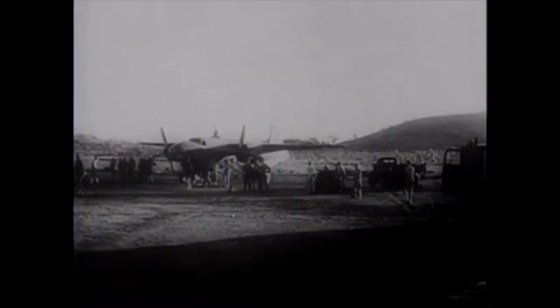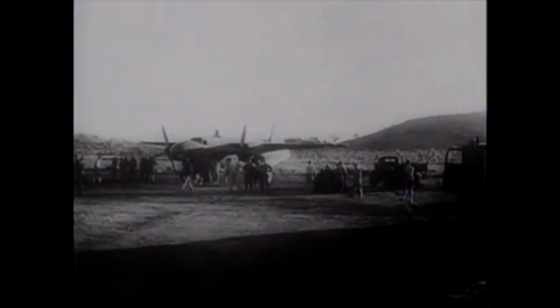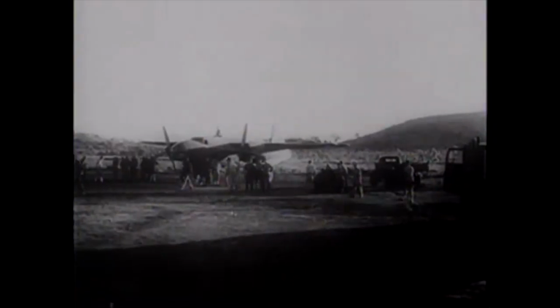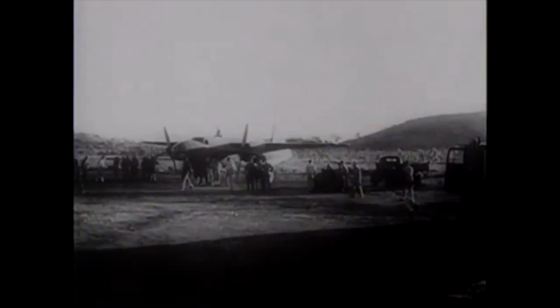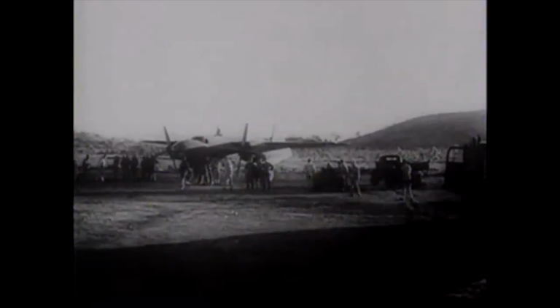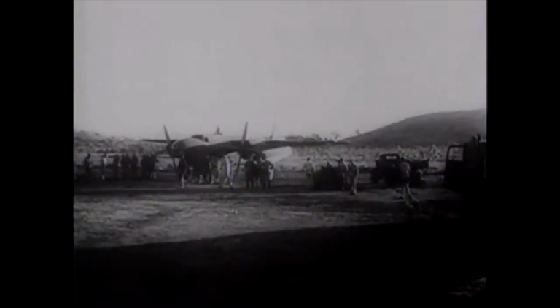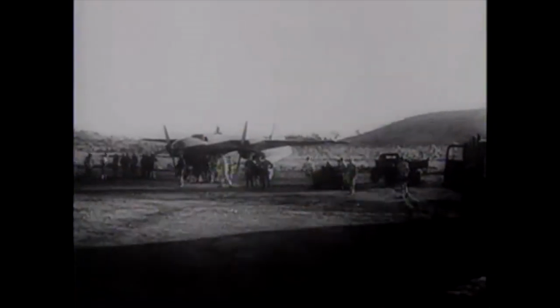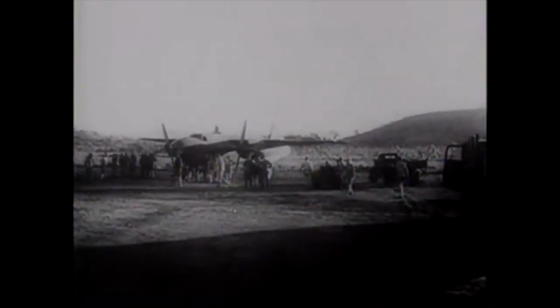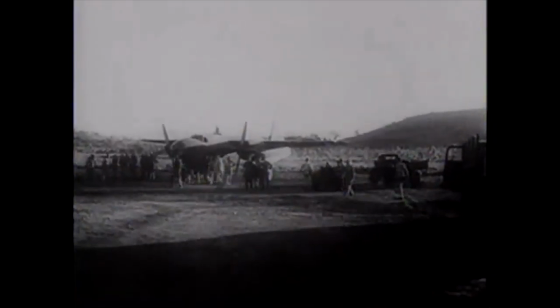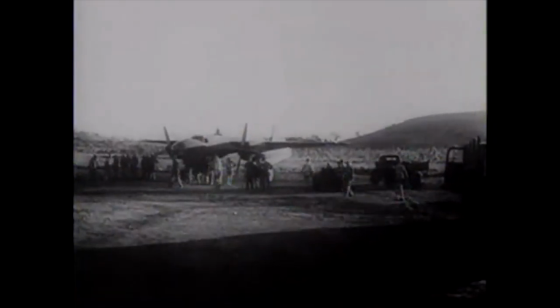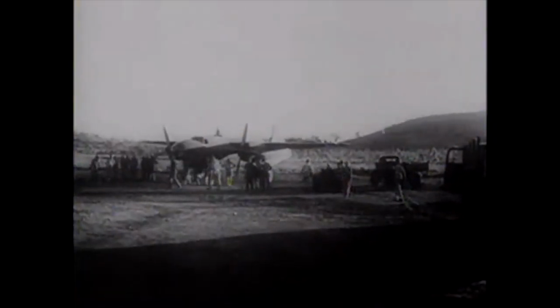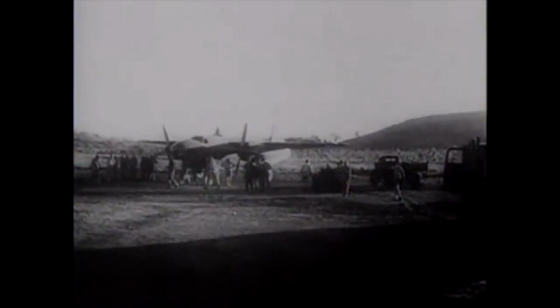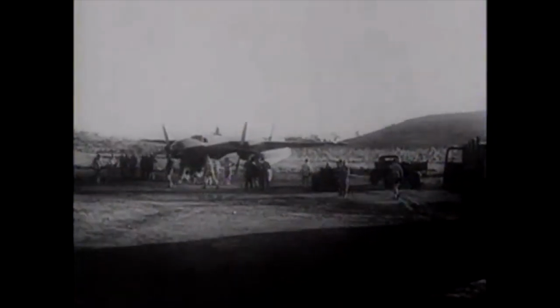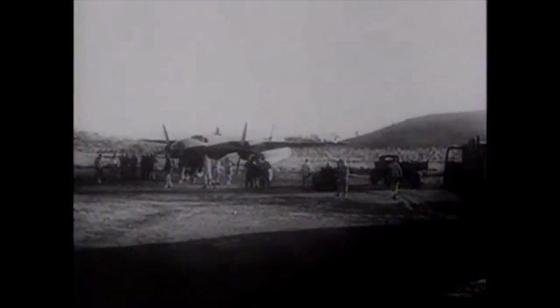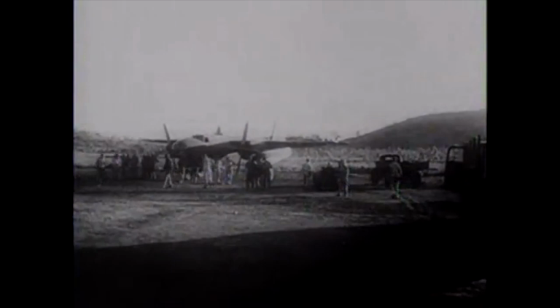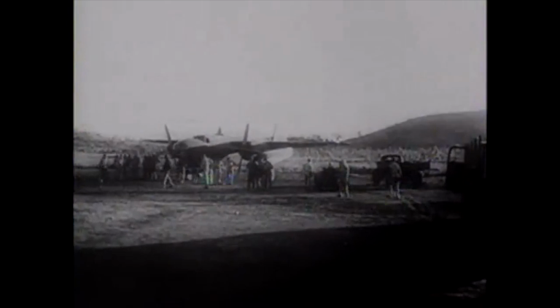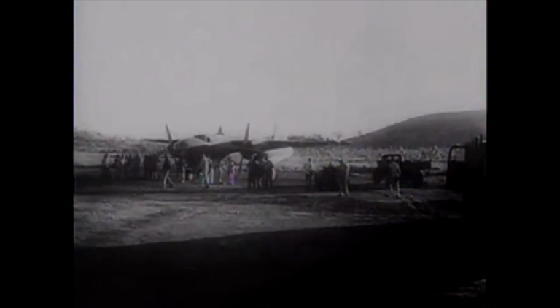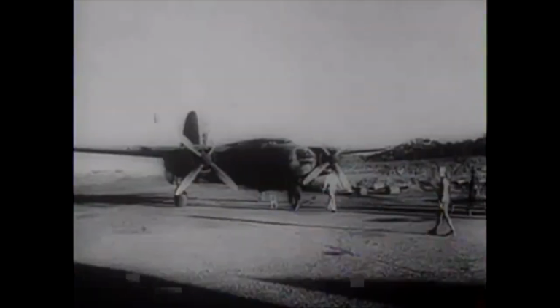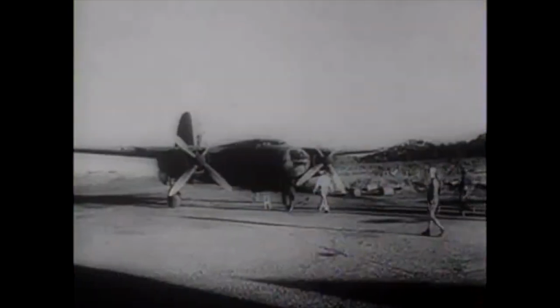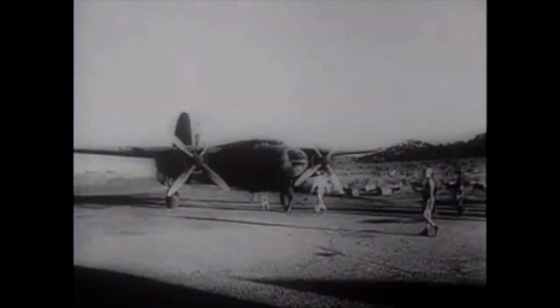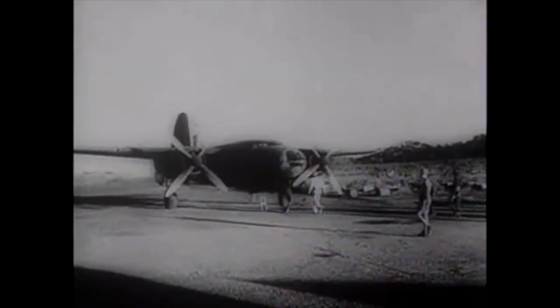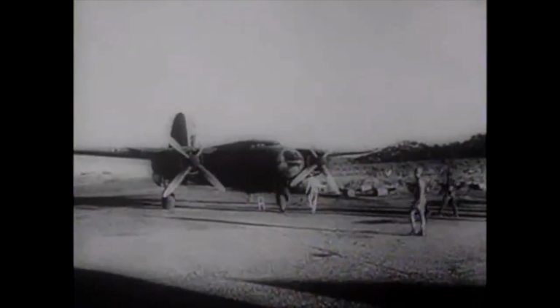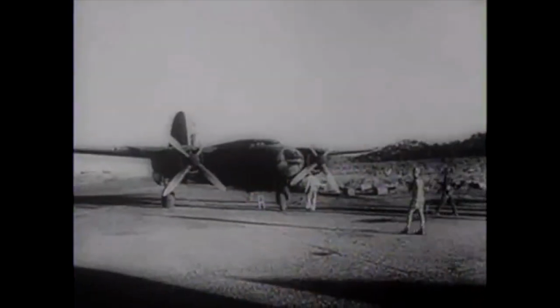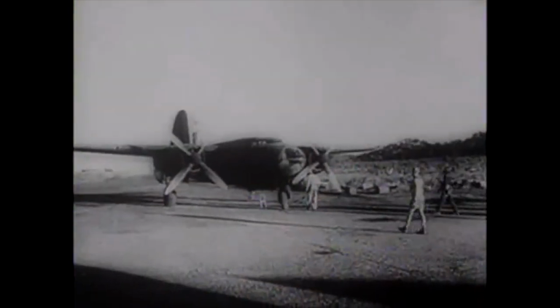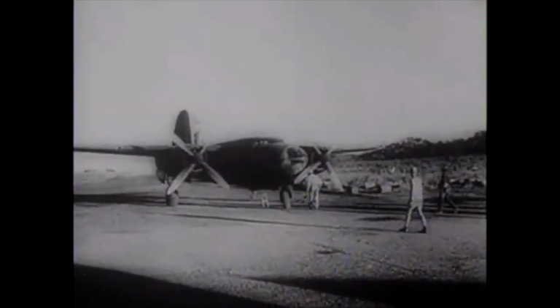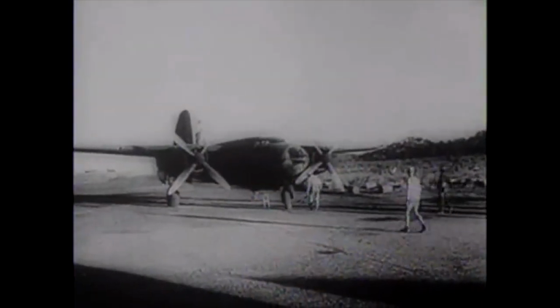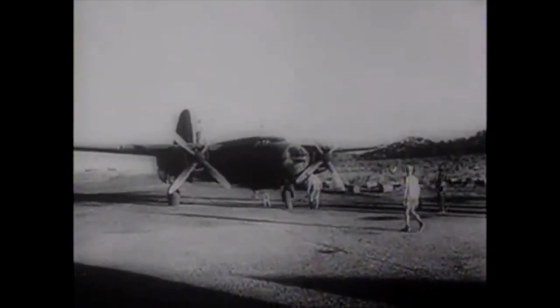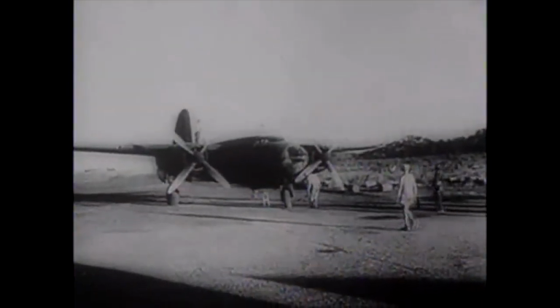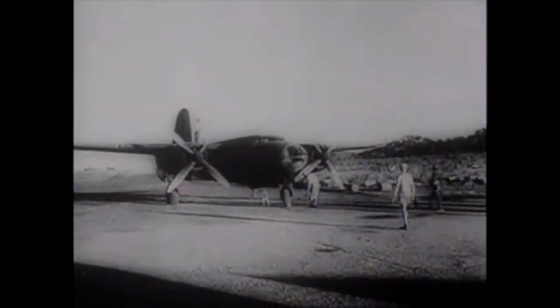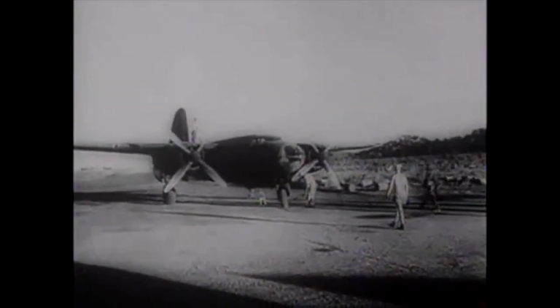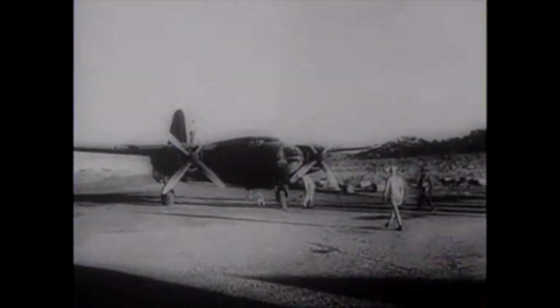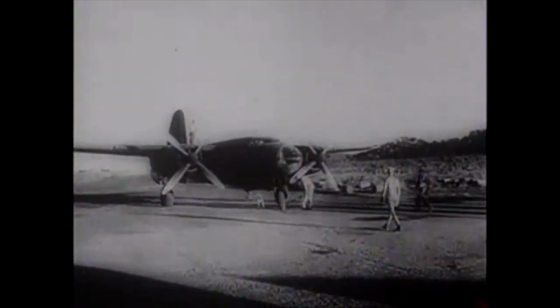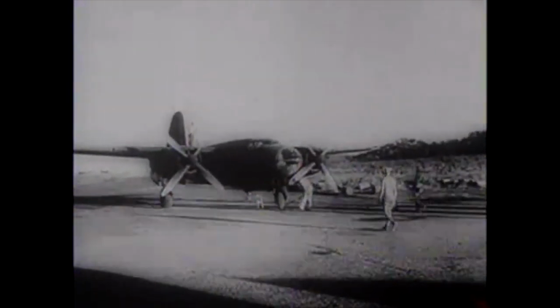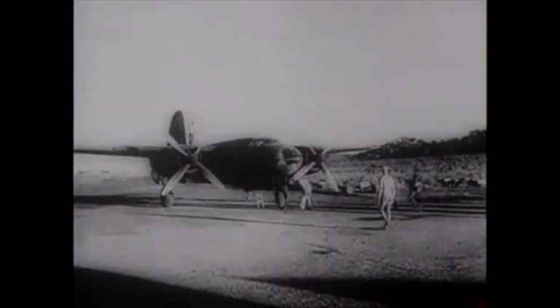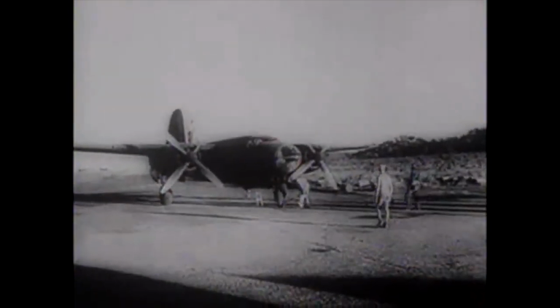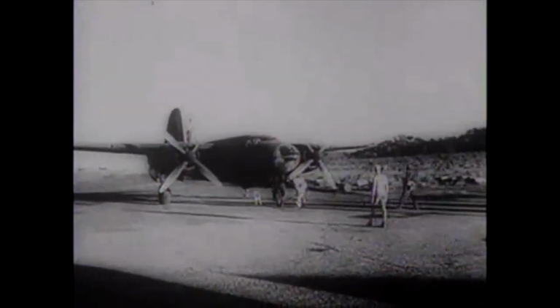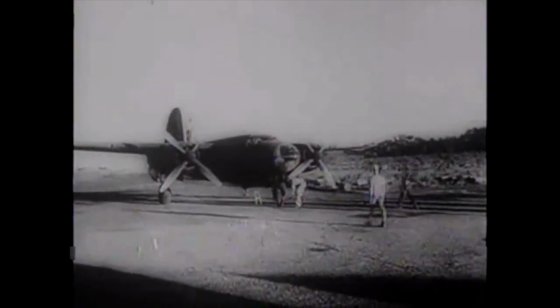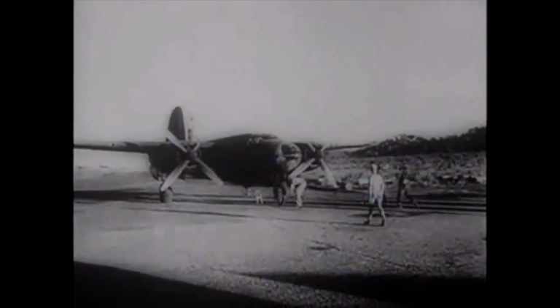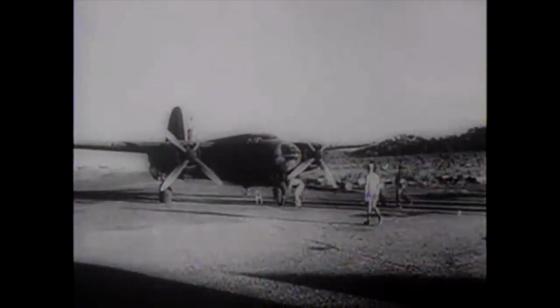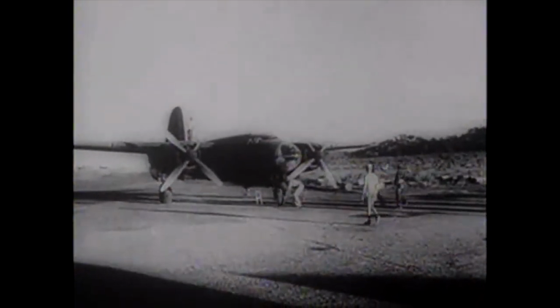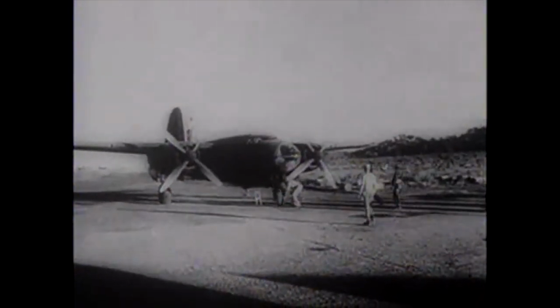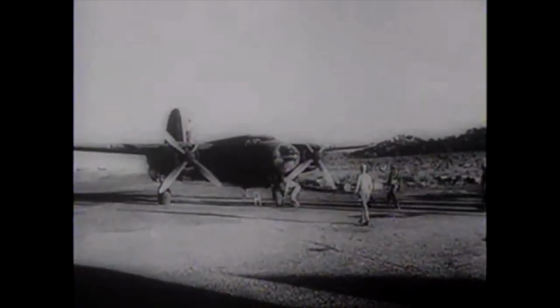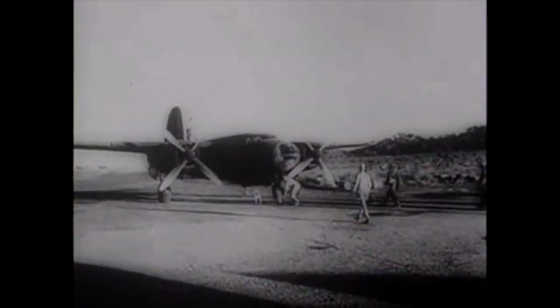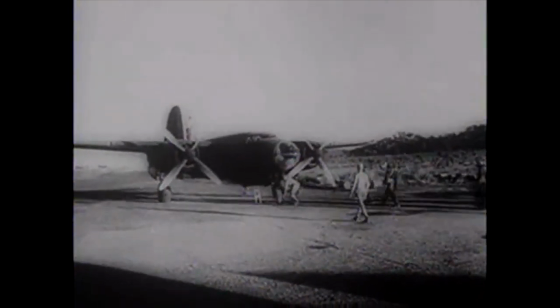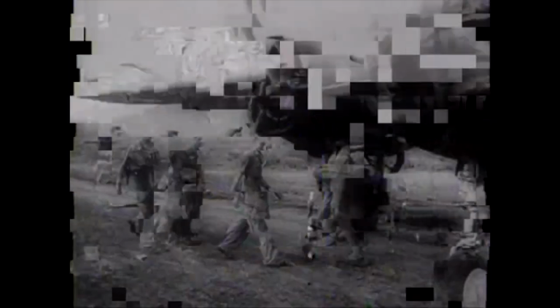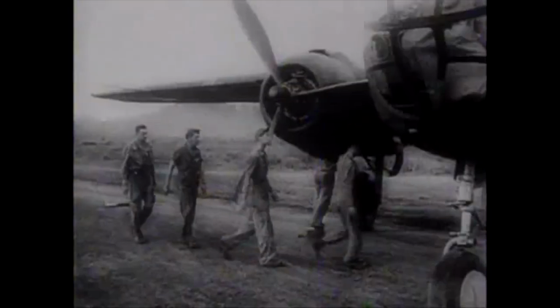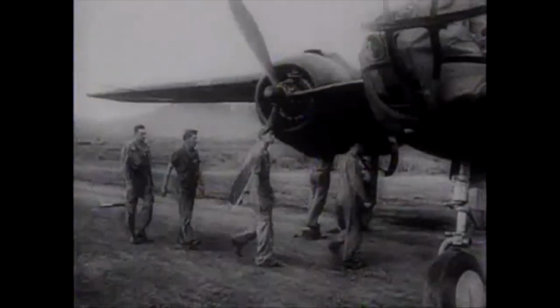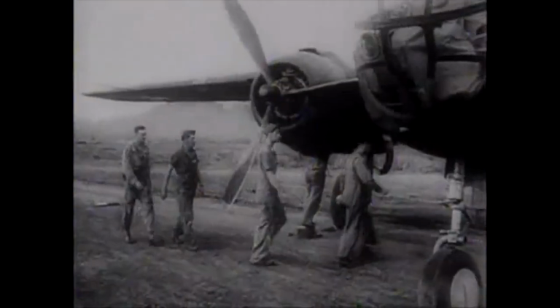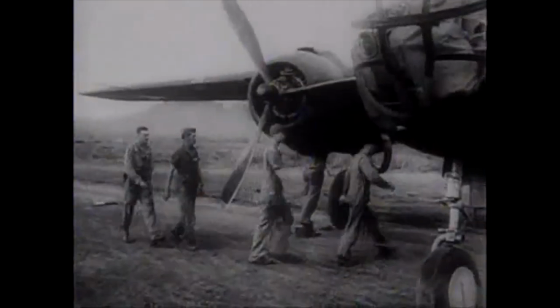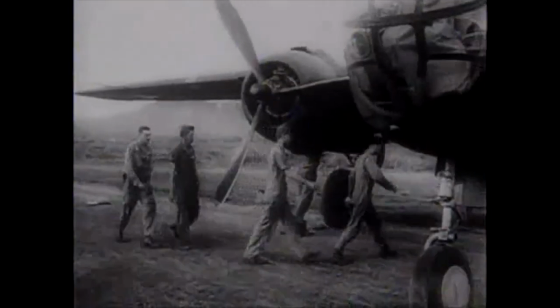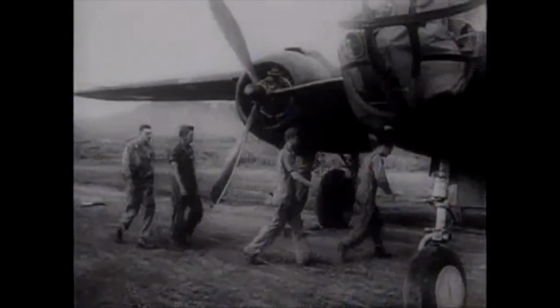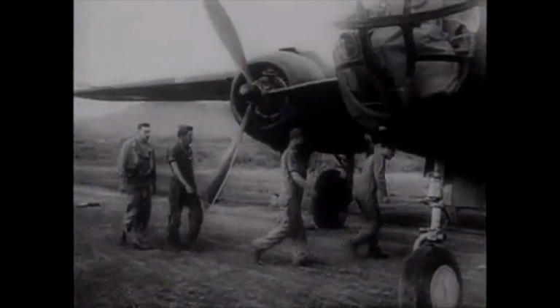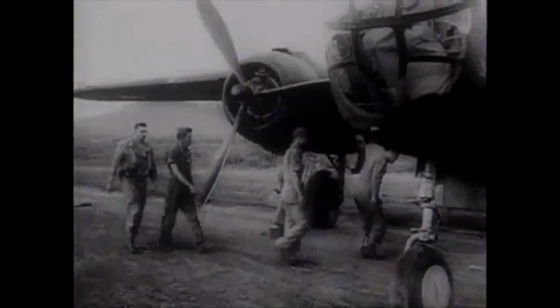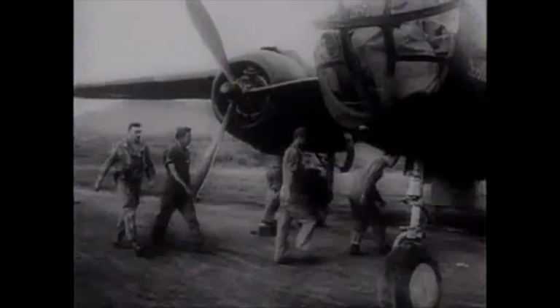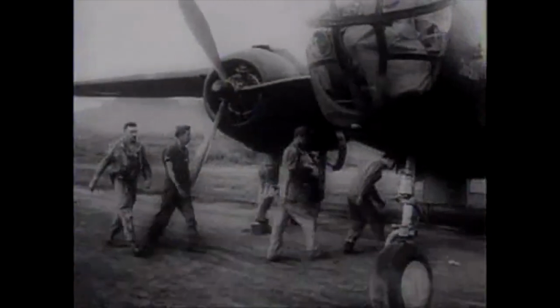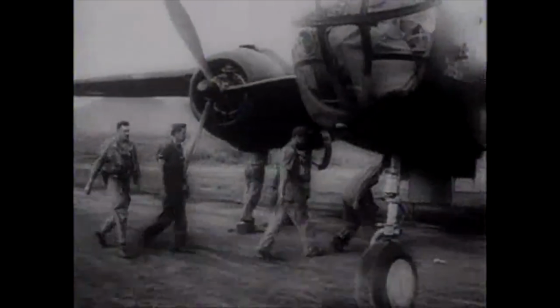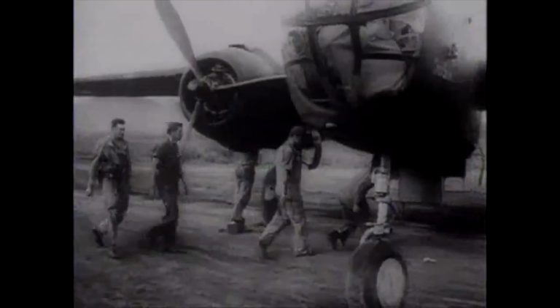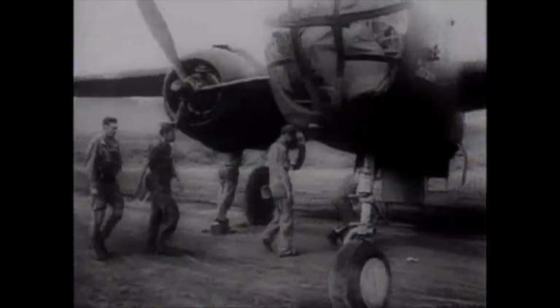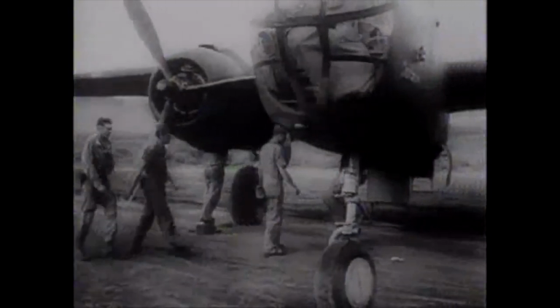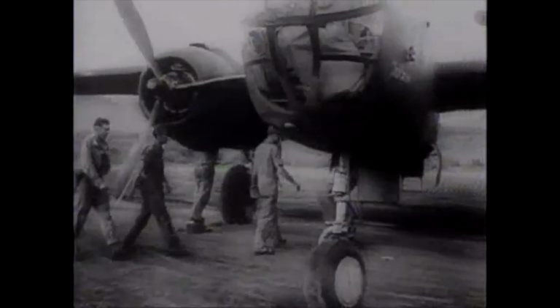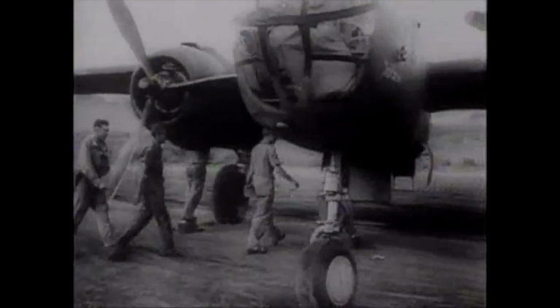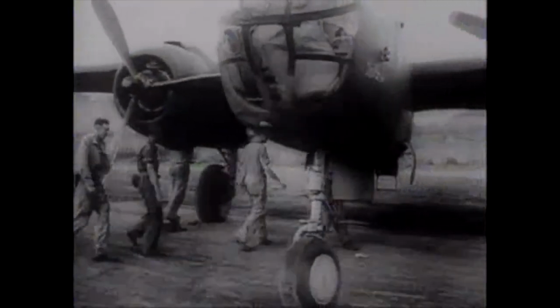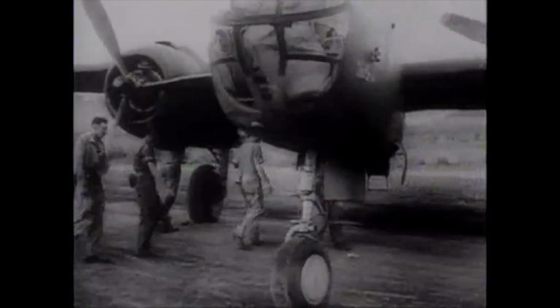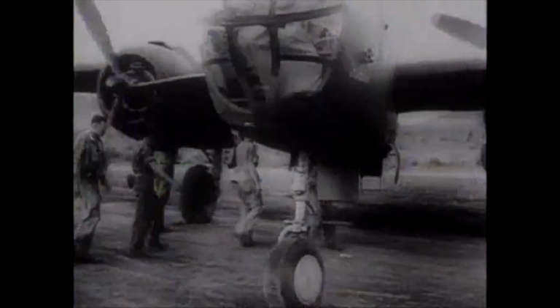American bombers assemble at a secret airdrome somewhere along the northern tip of Australia. The order of the day: attack.